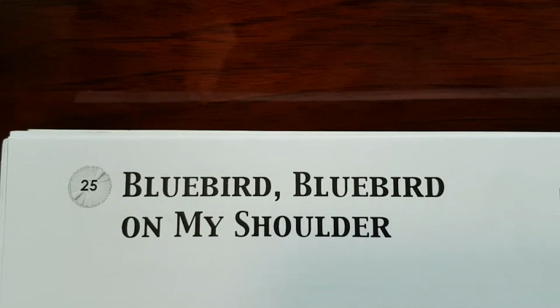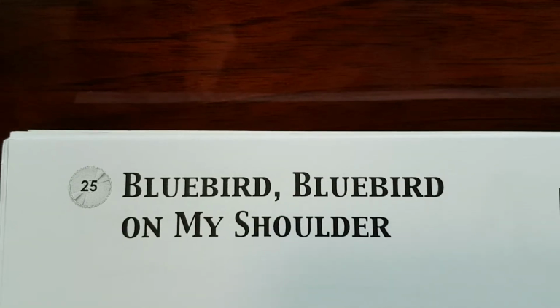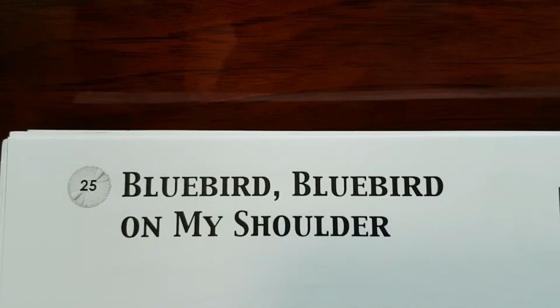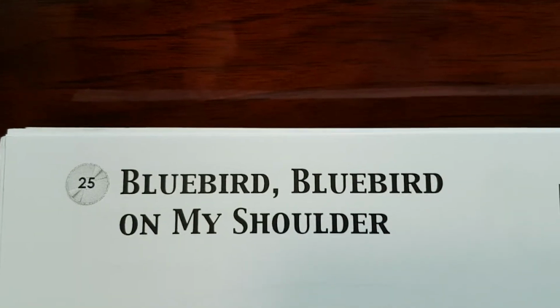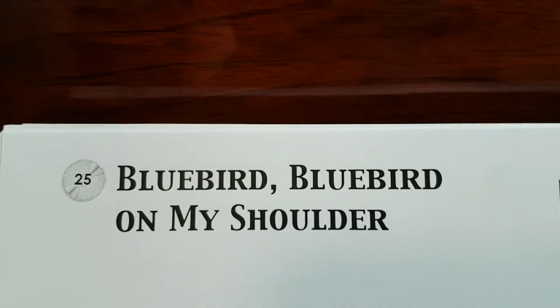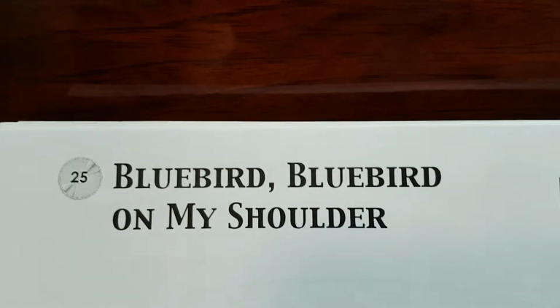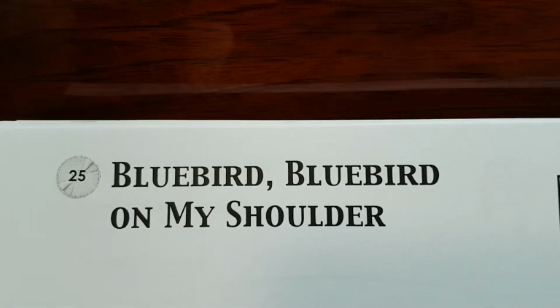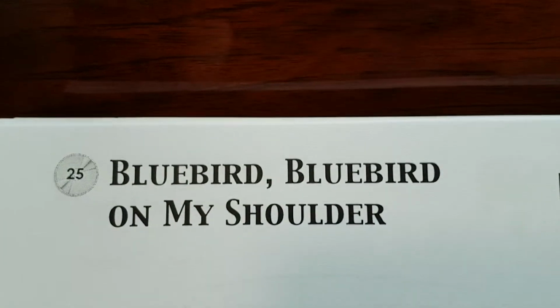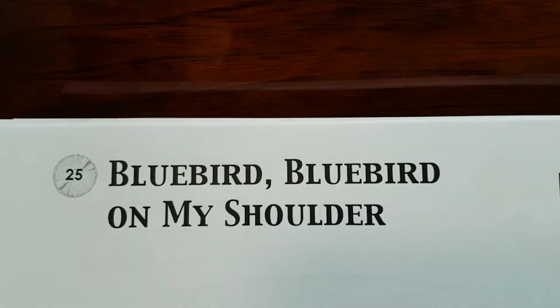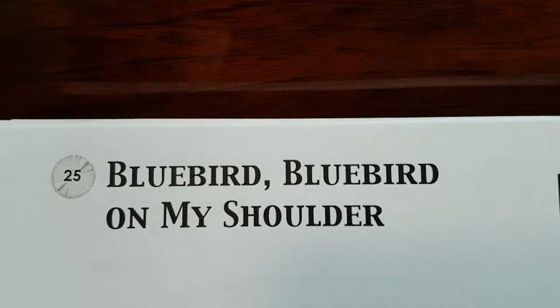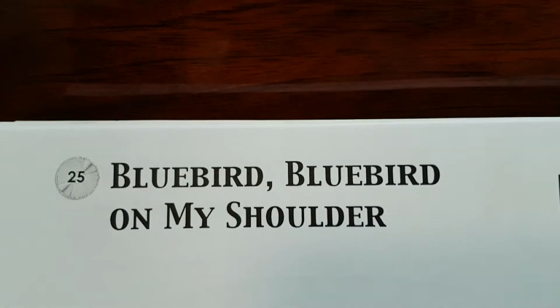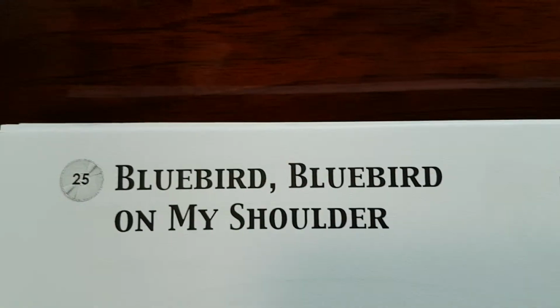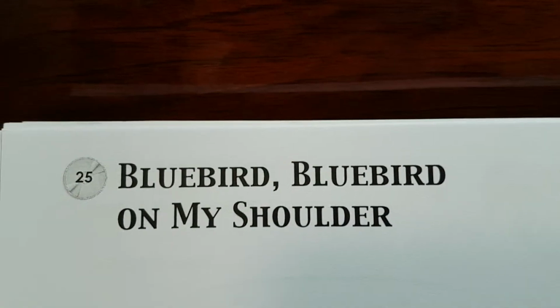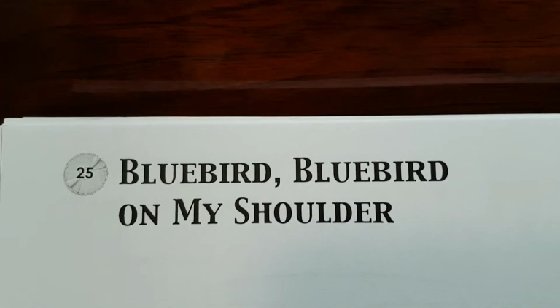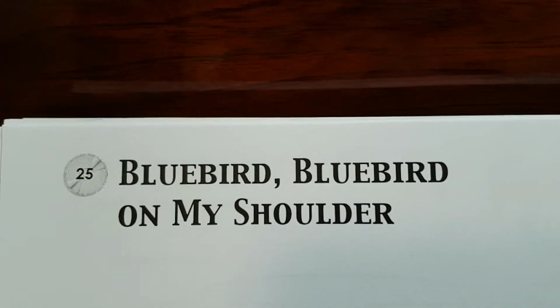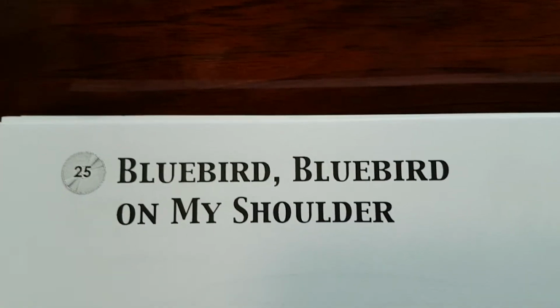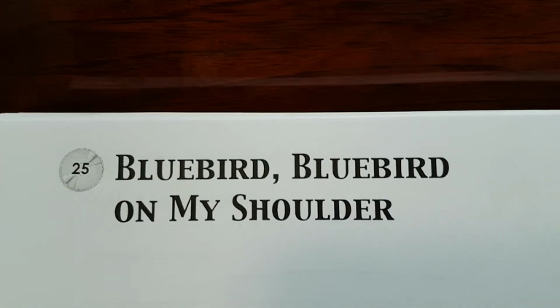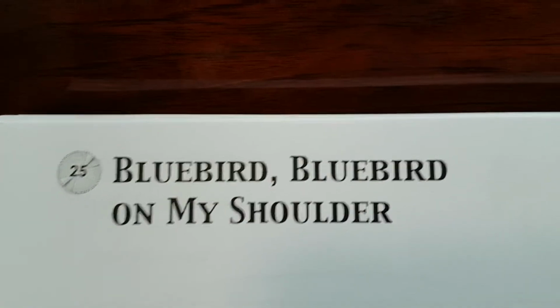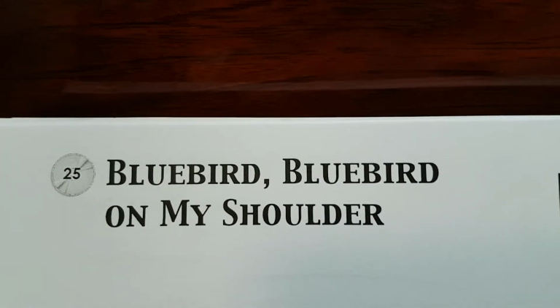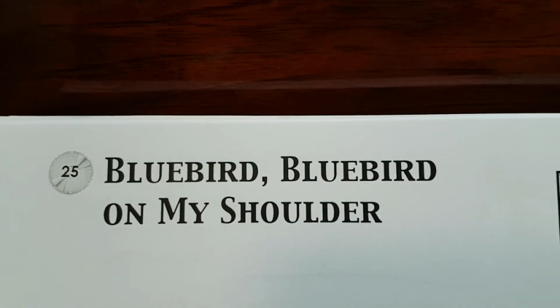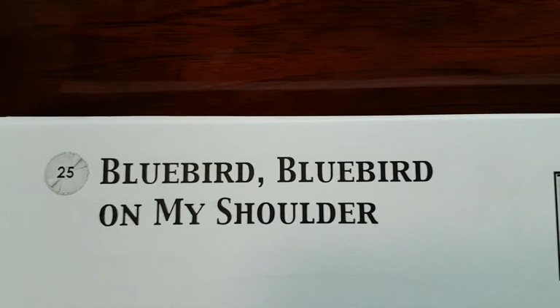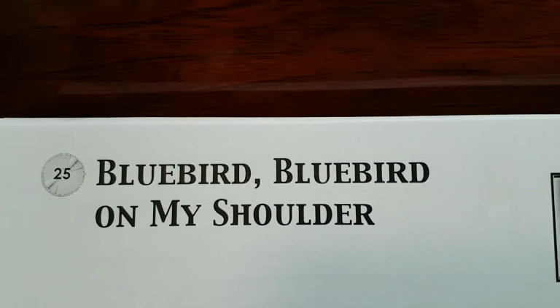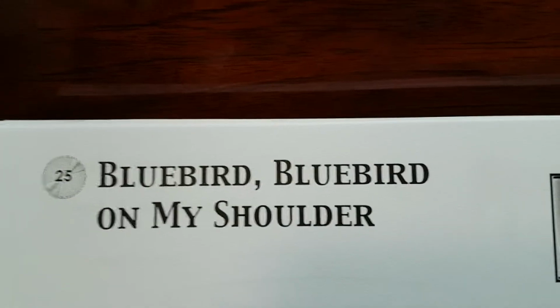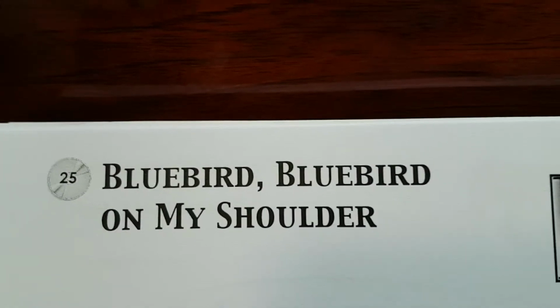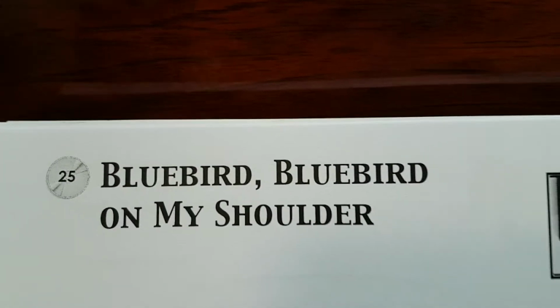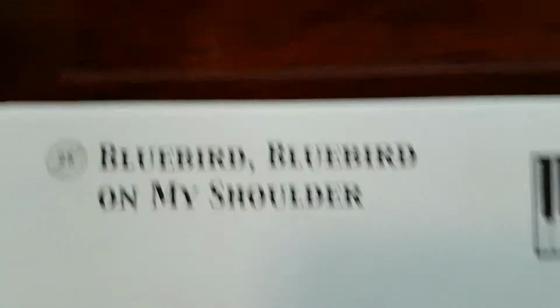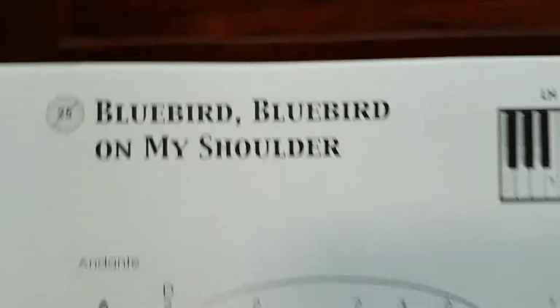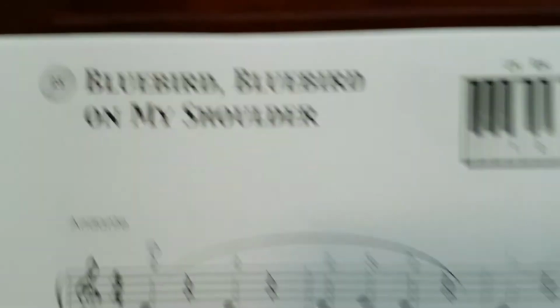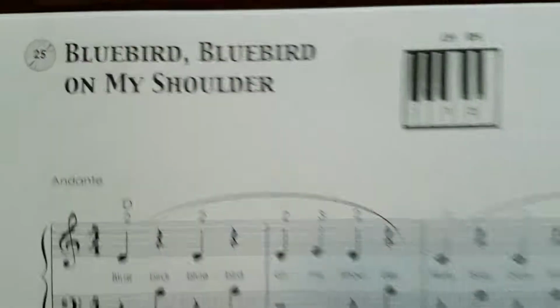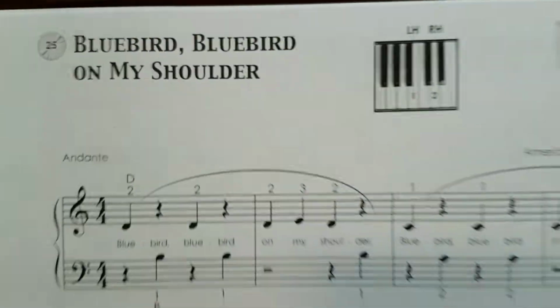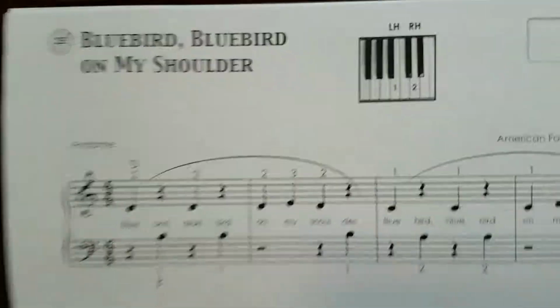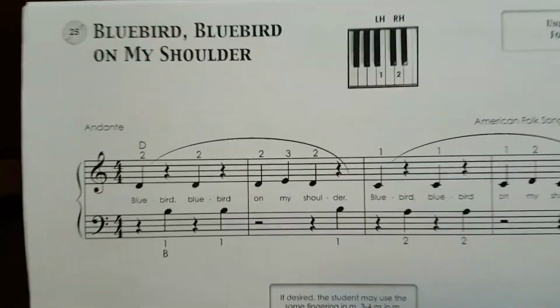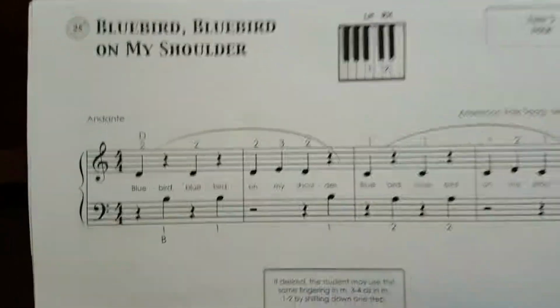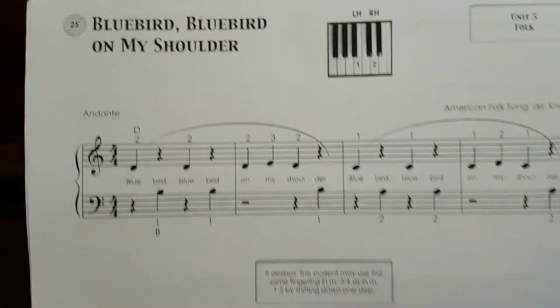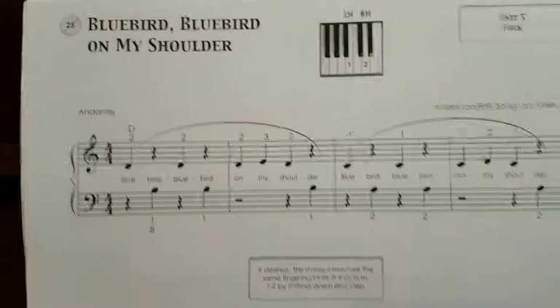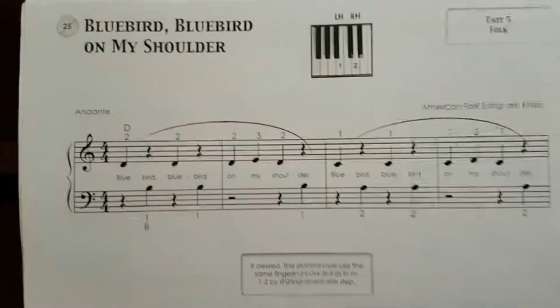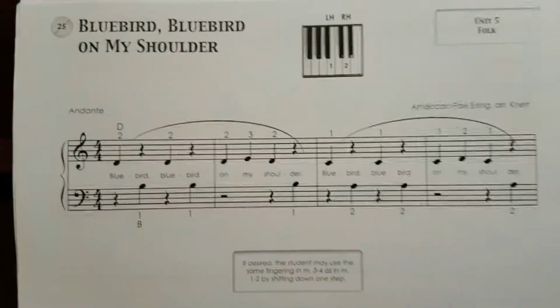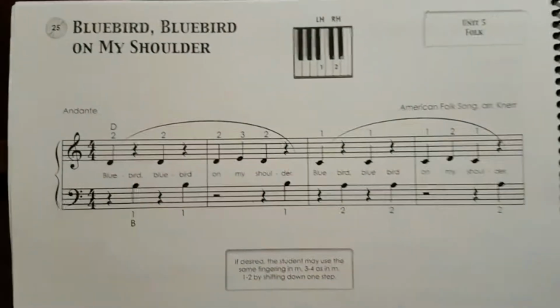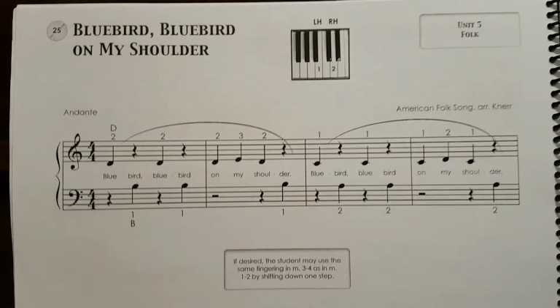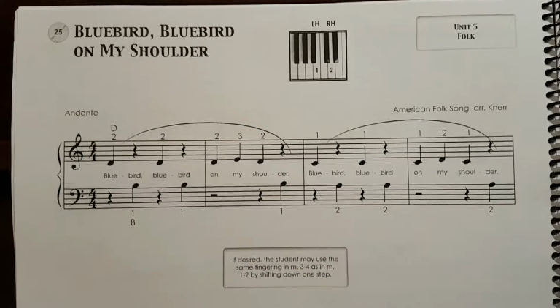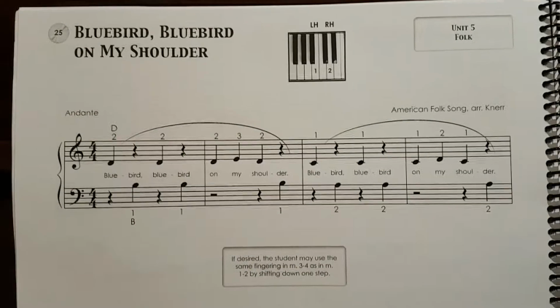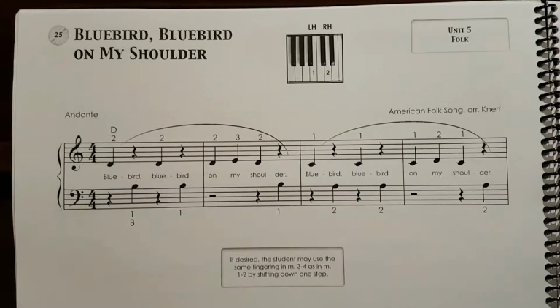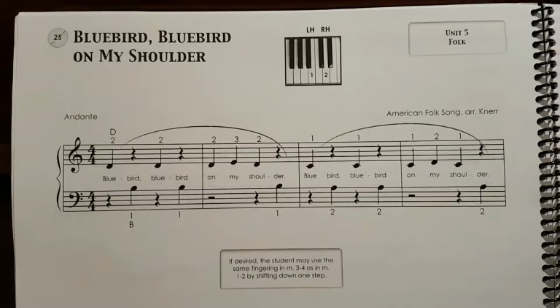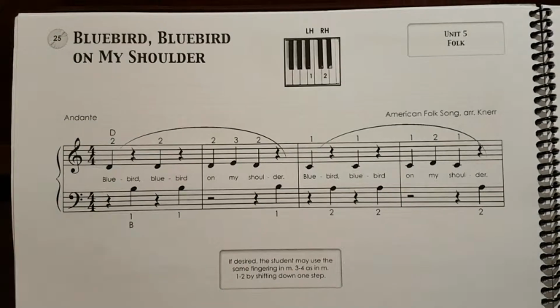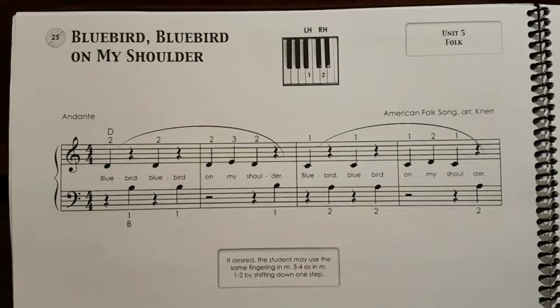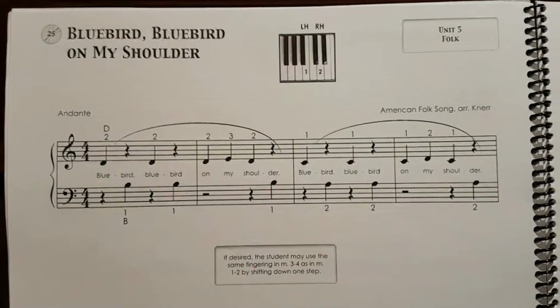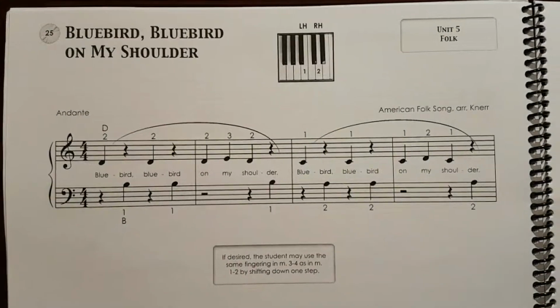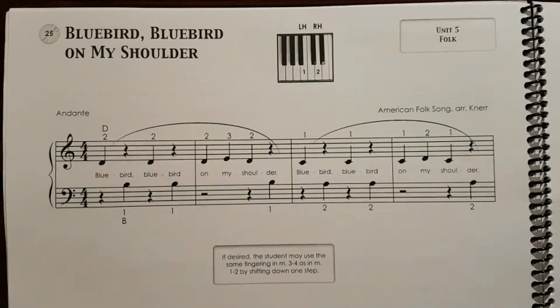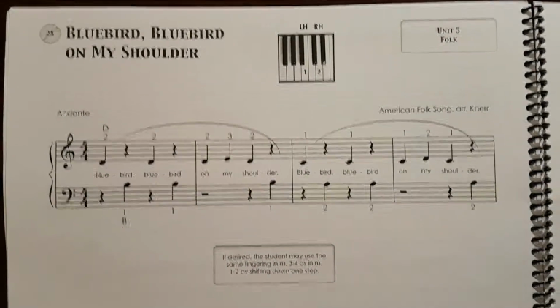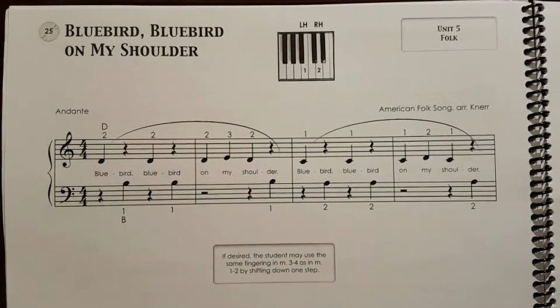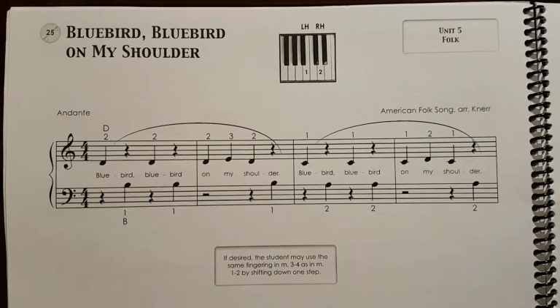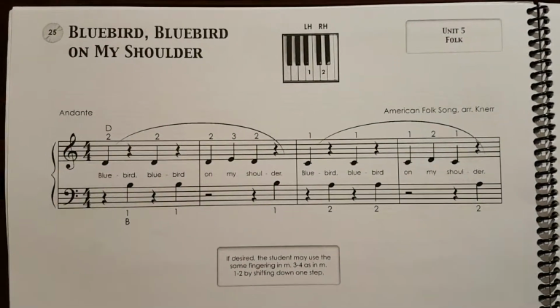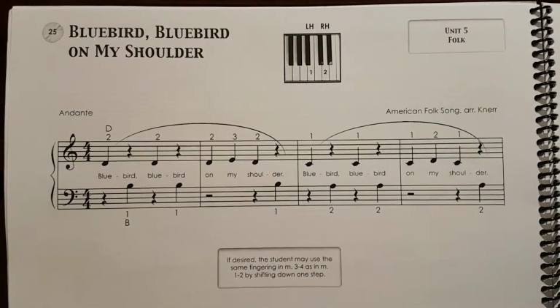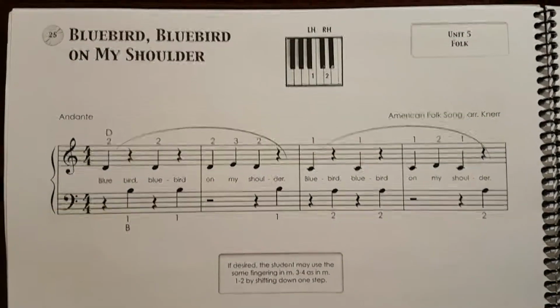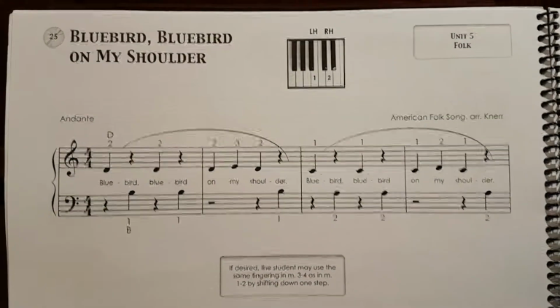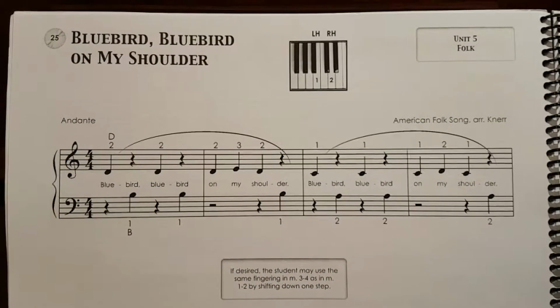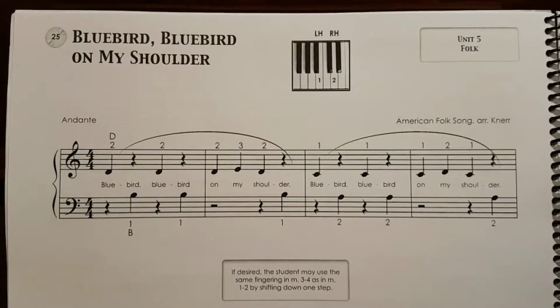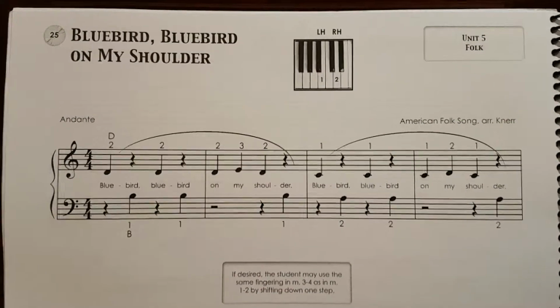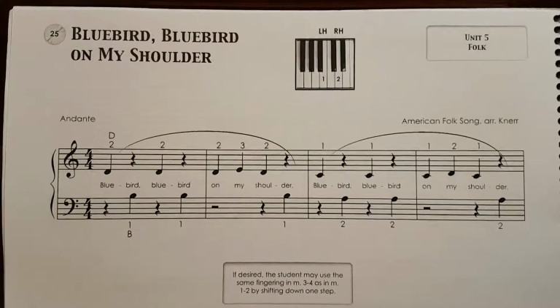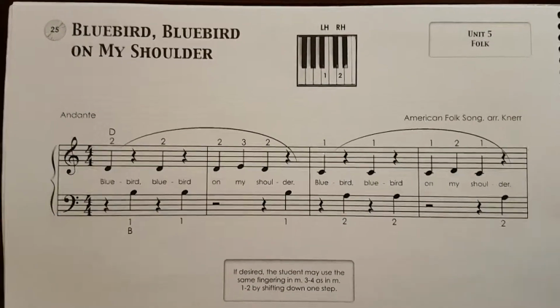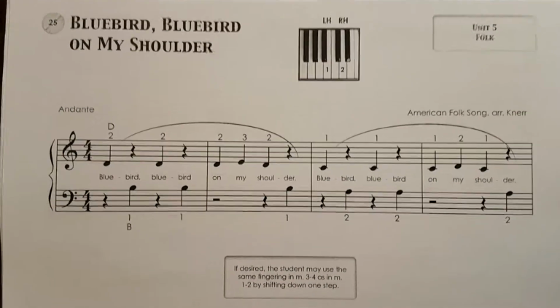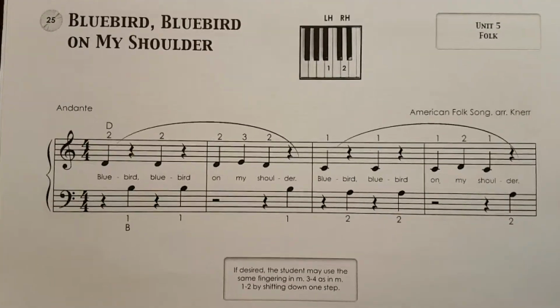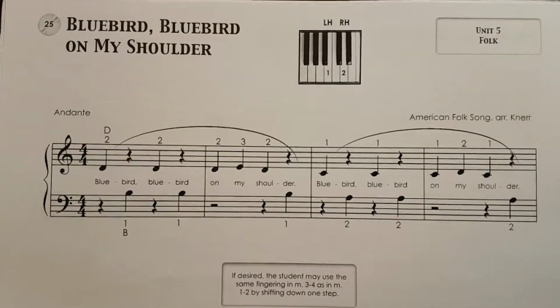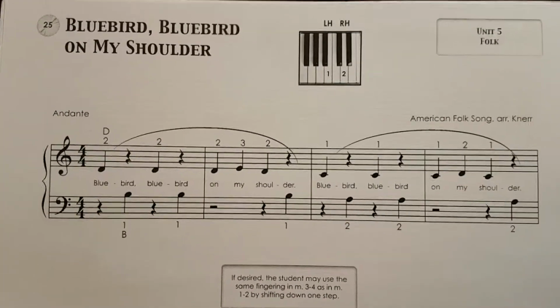This is for Bluebird, Bluebird on my shoulder. This piece uses both hands — right hand and left hand.